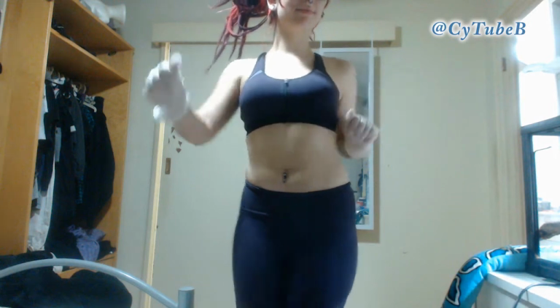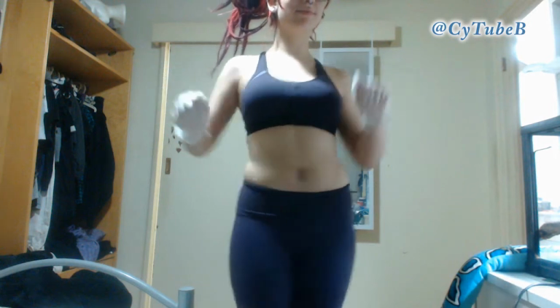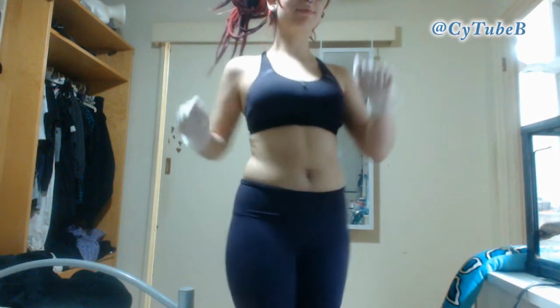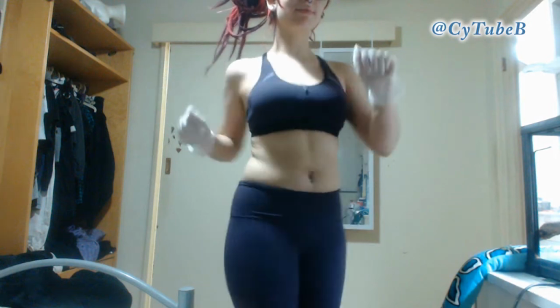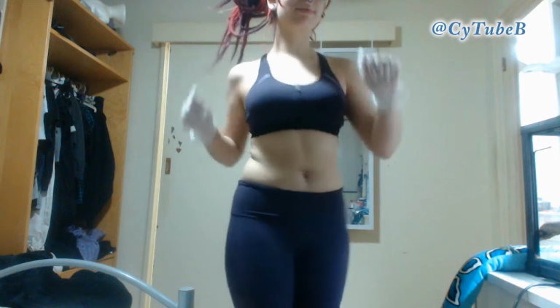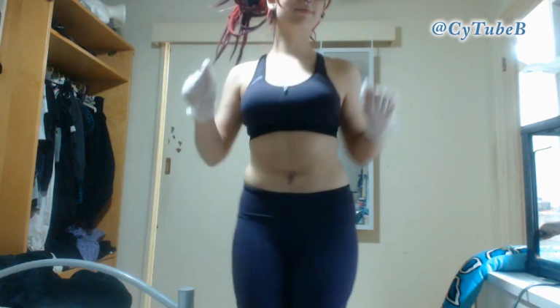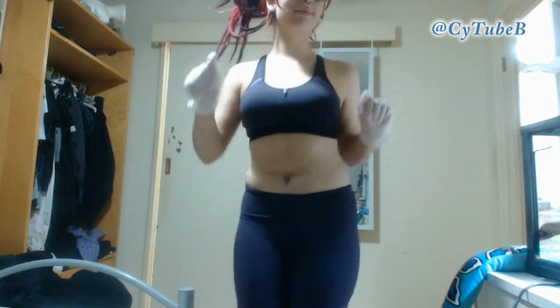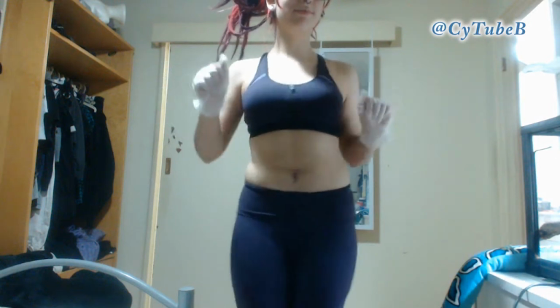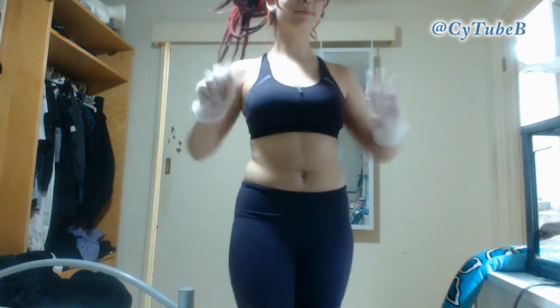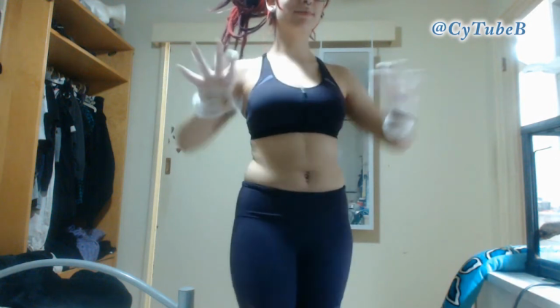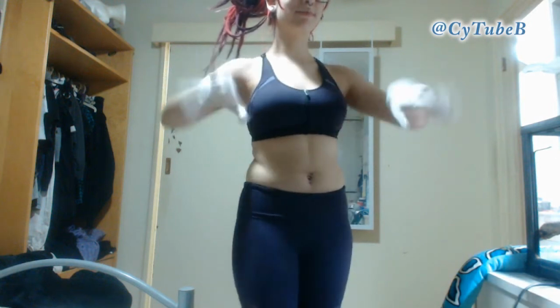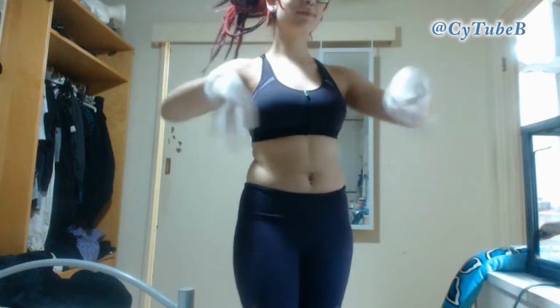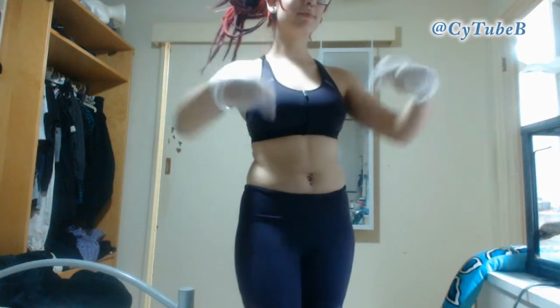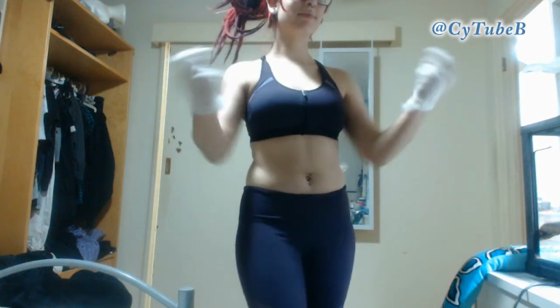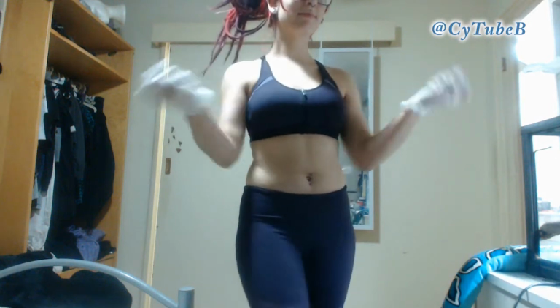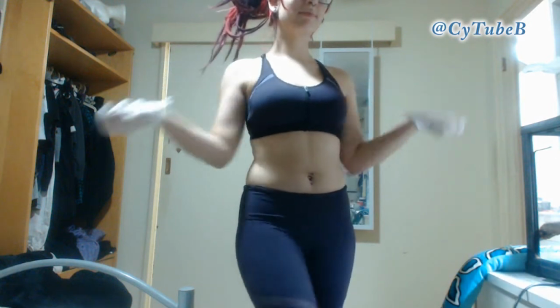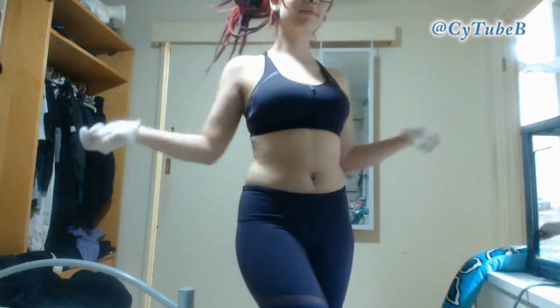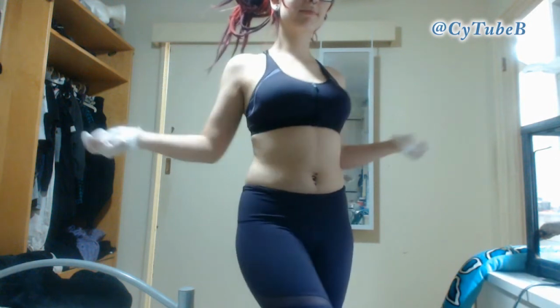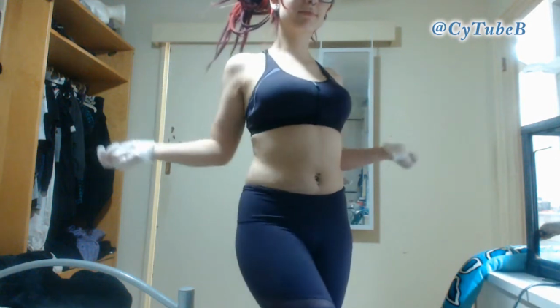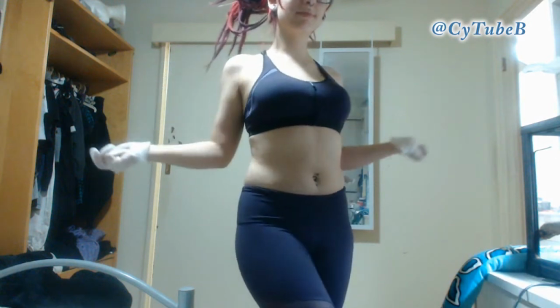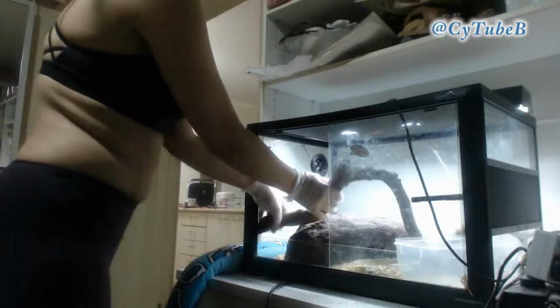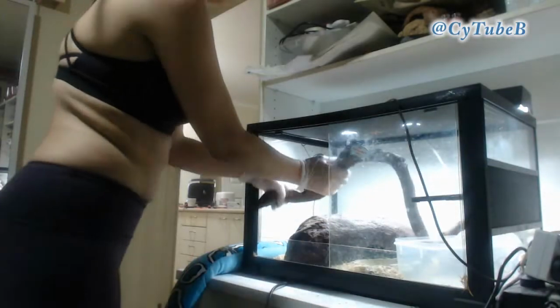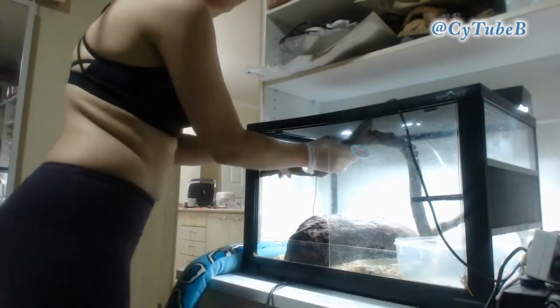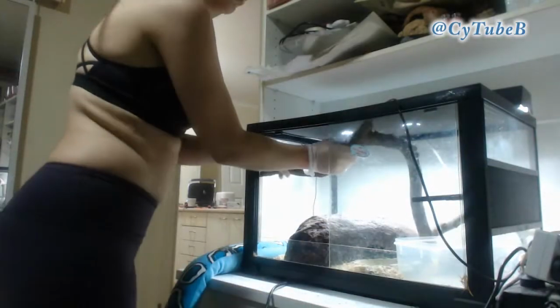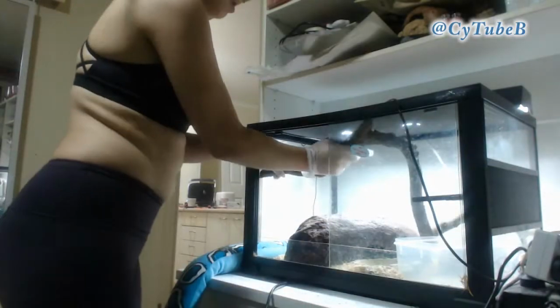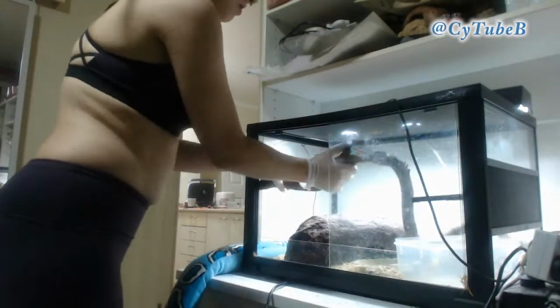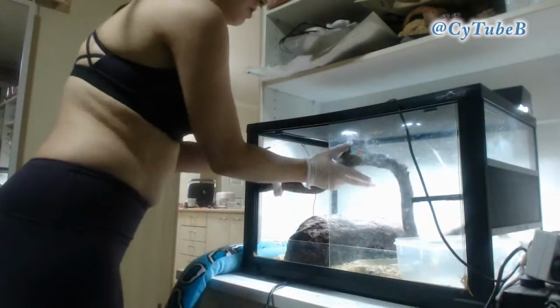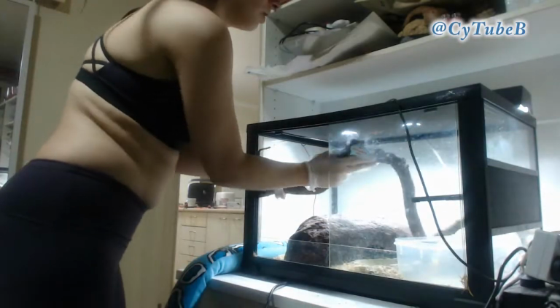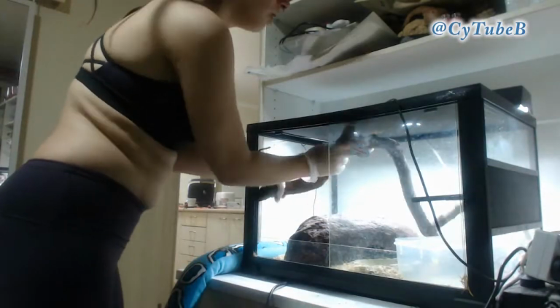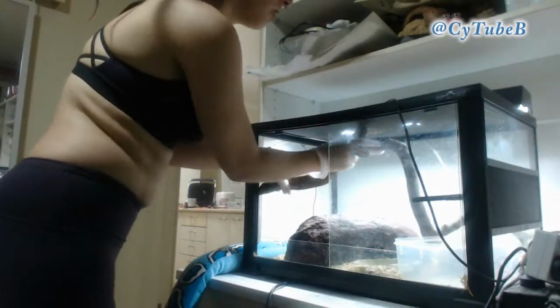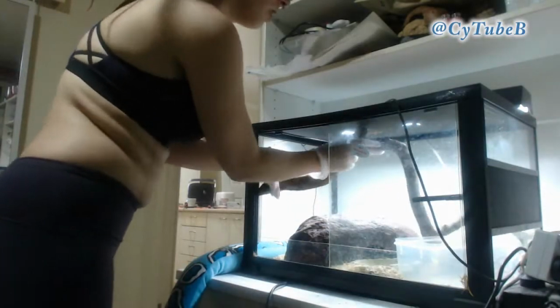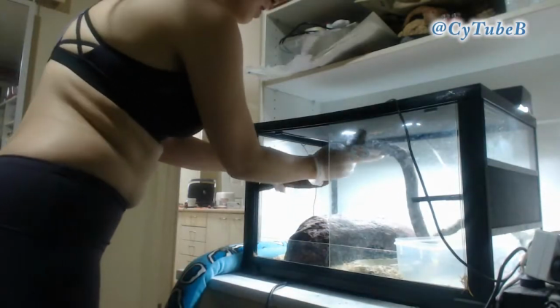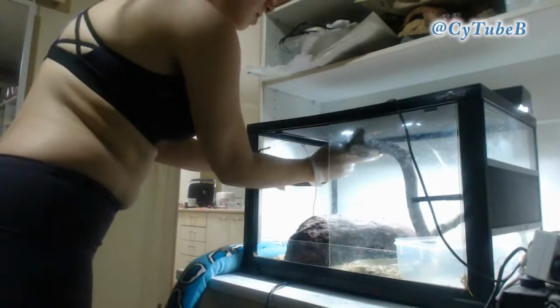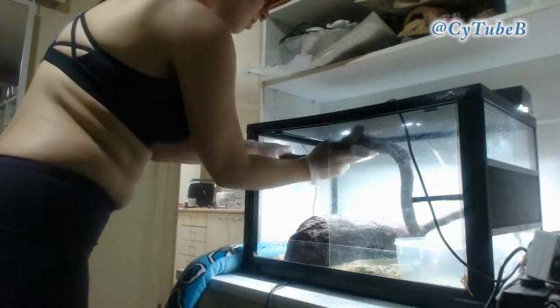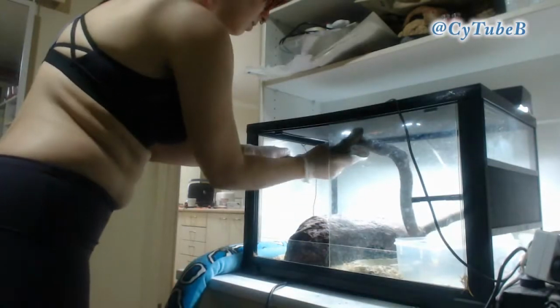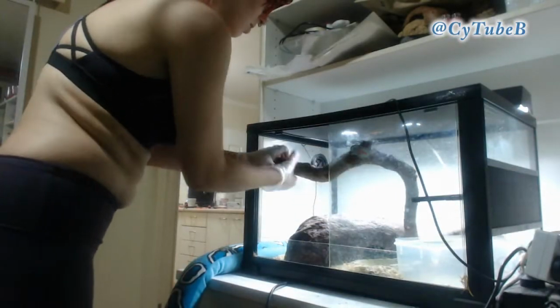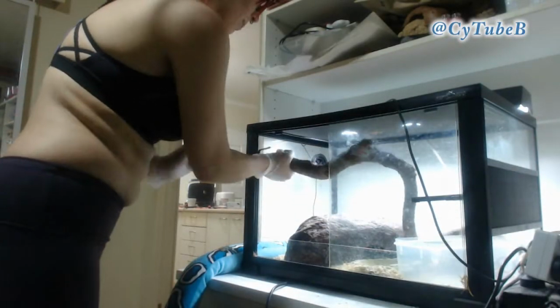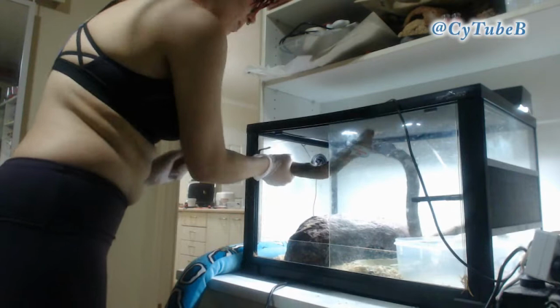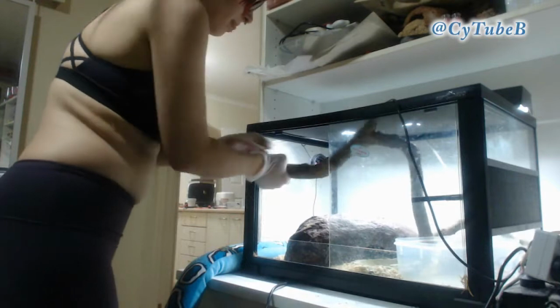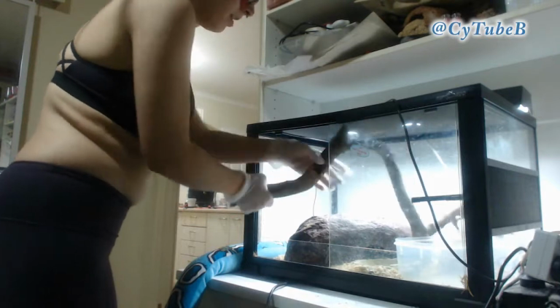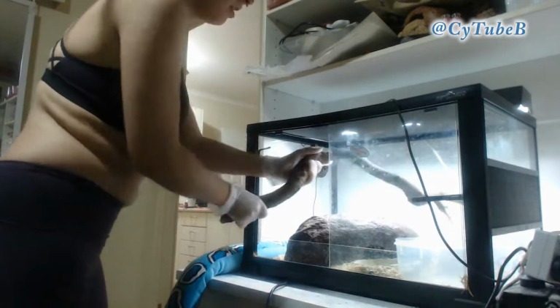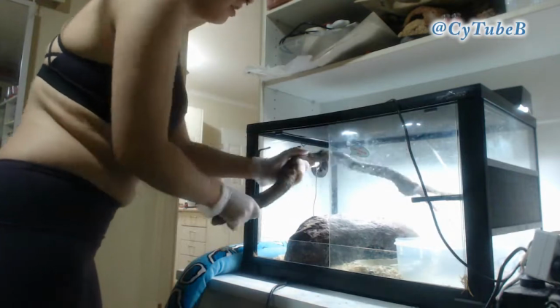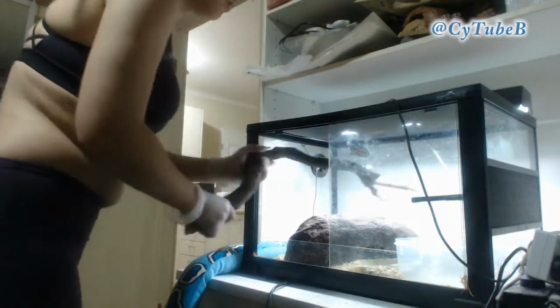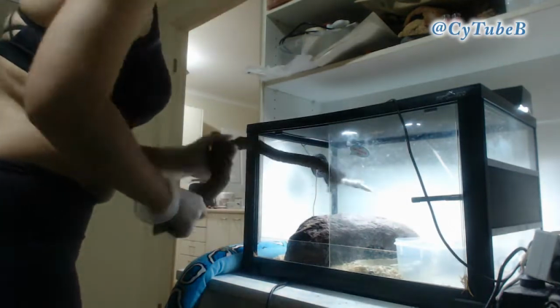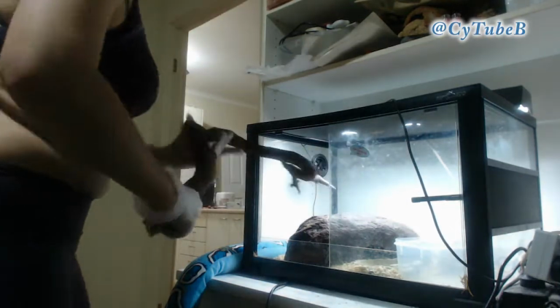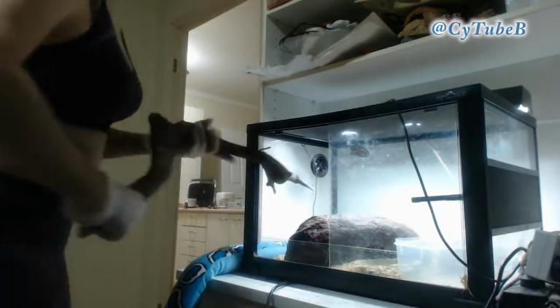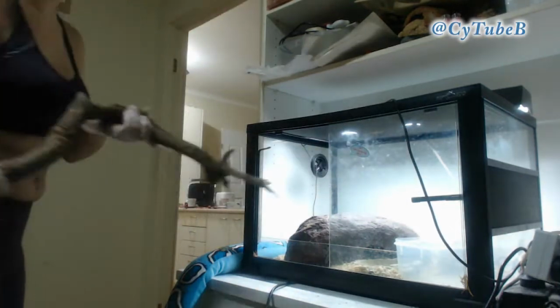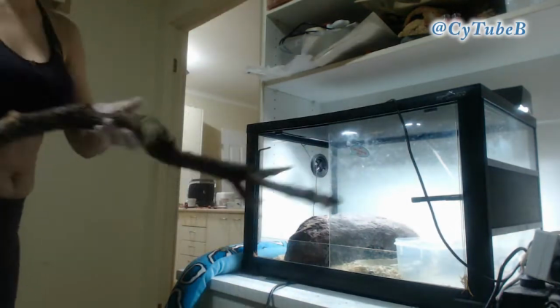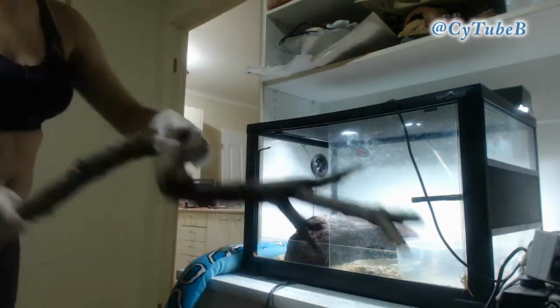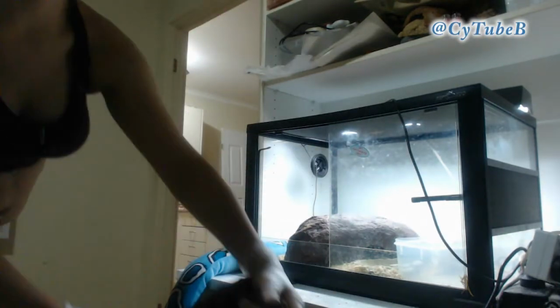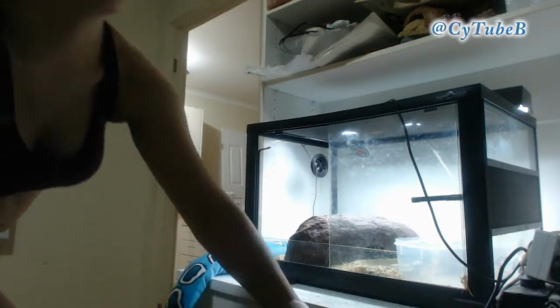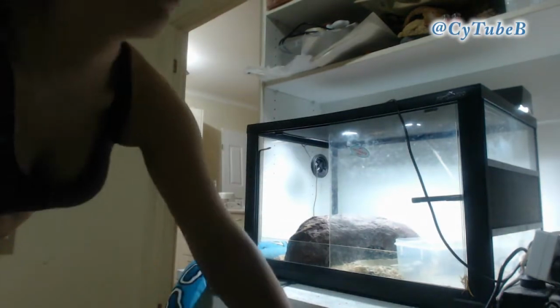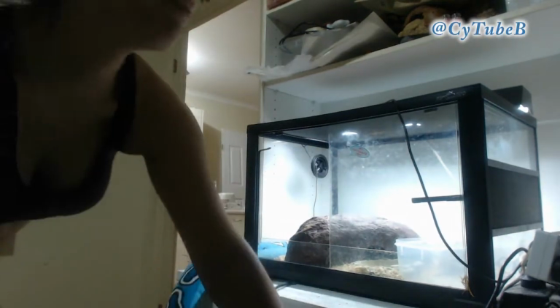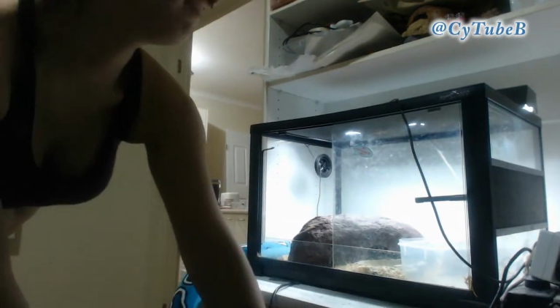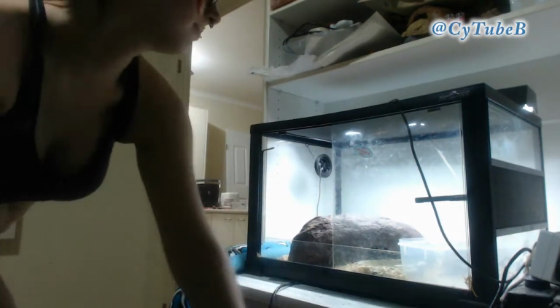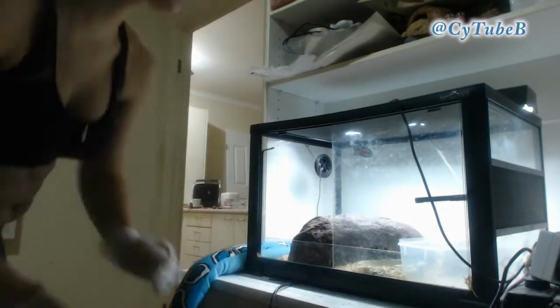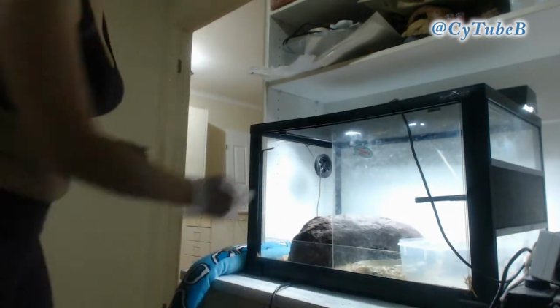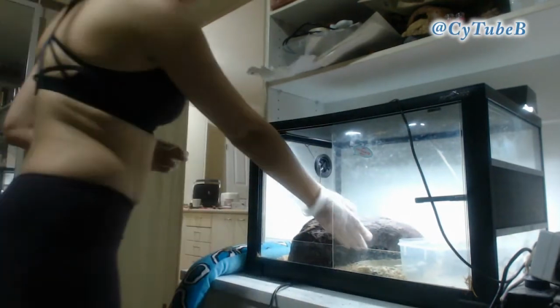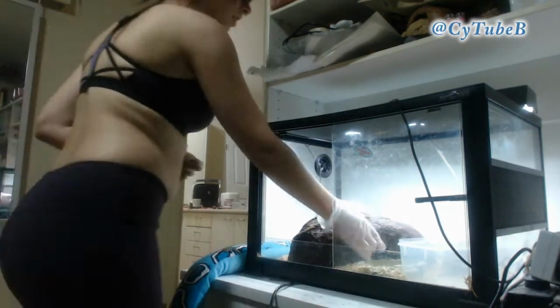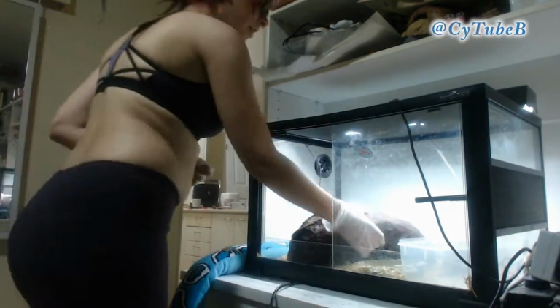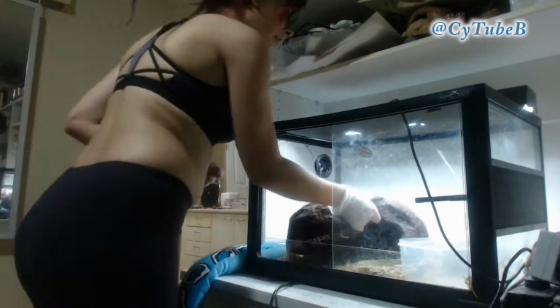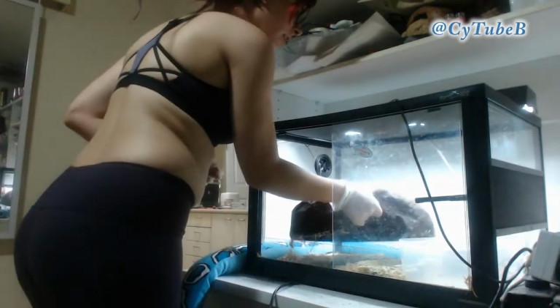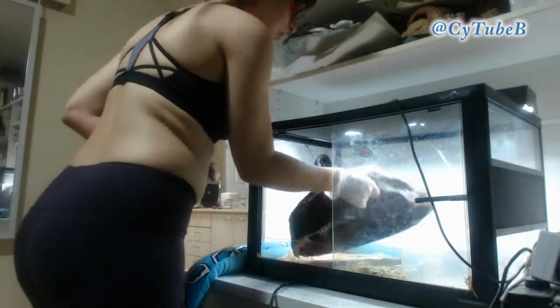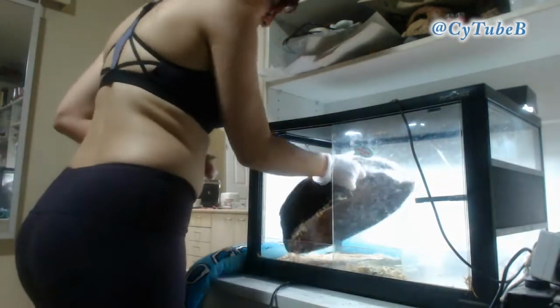Hey SciGuys, SciNiceVoice here and welcome to another video. Today I'm going to be showing you how to clean out a reptile tank.